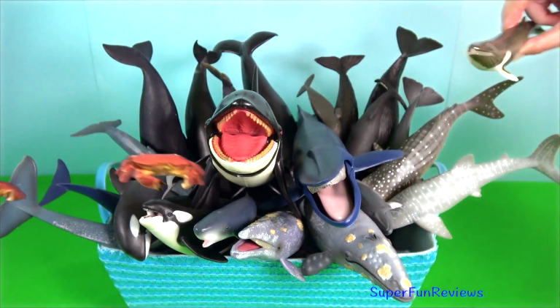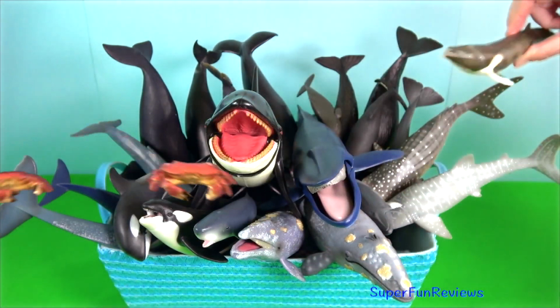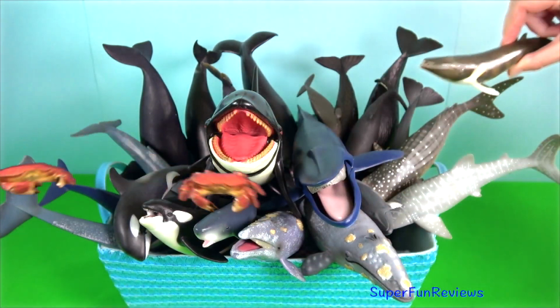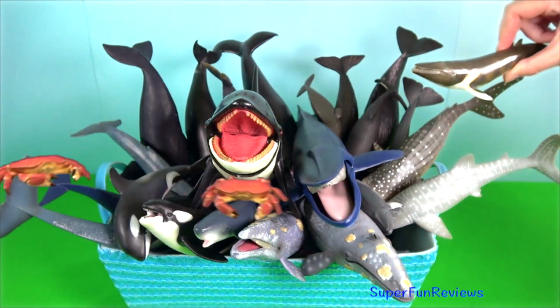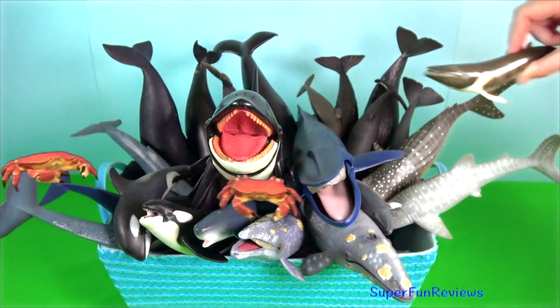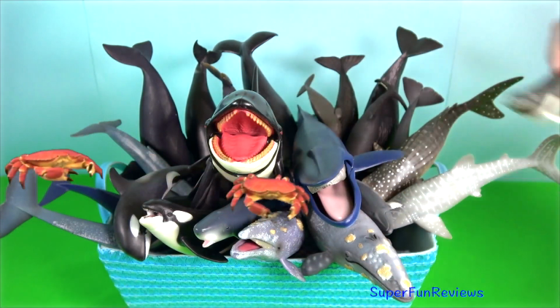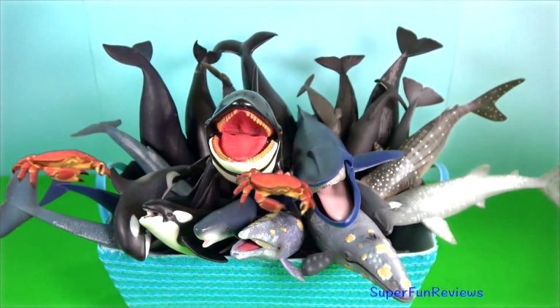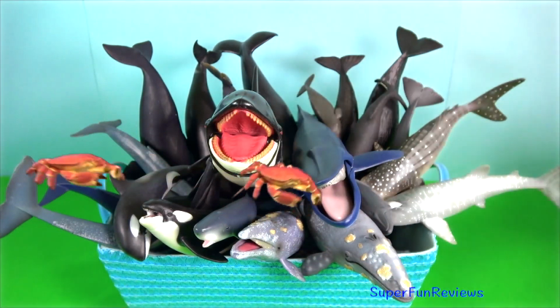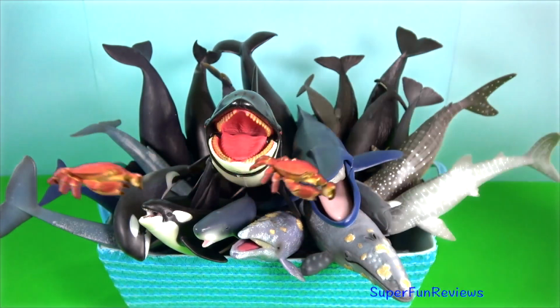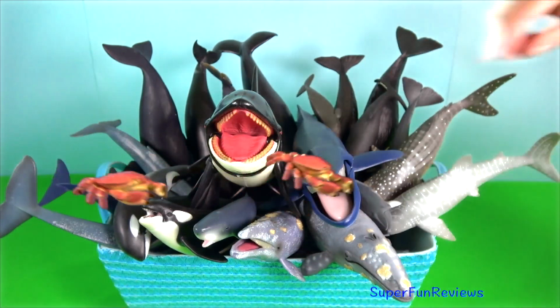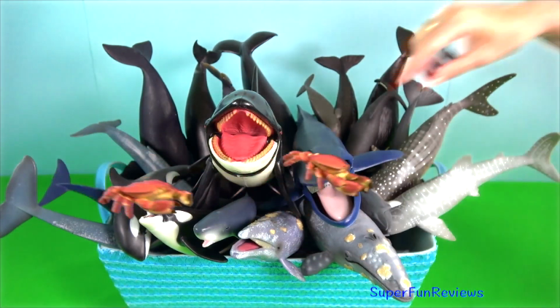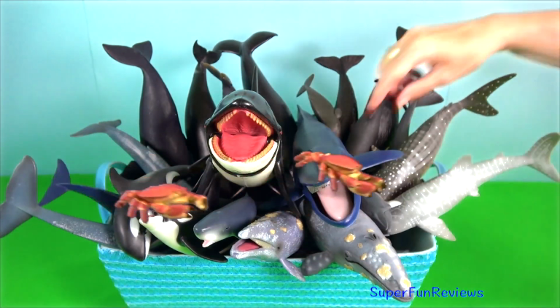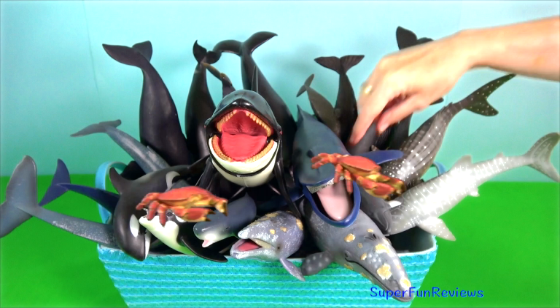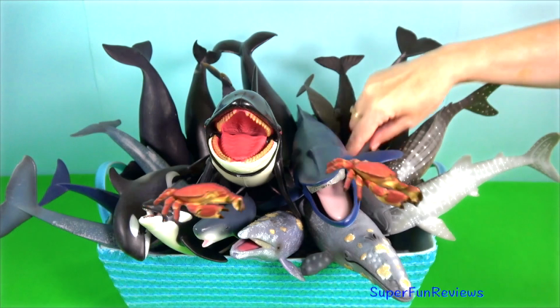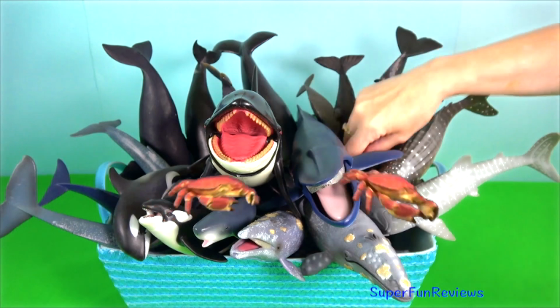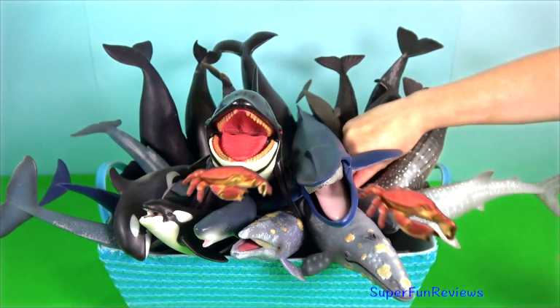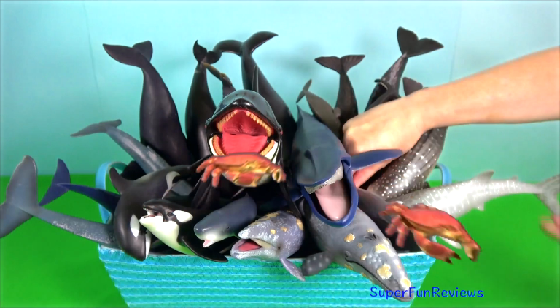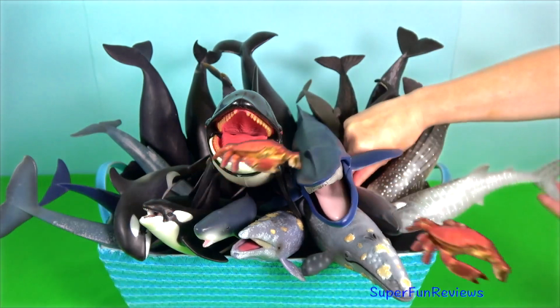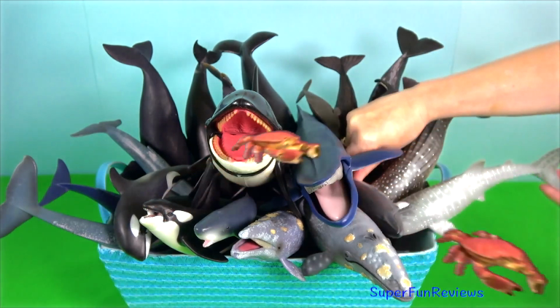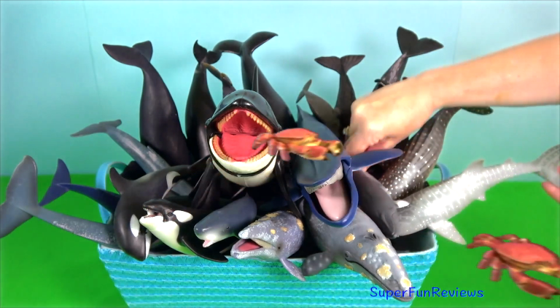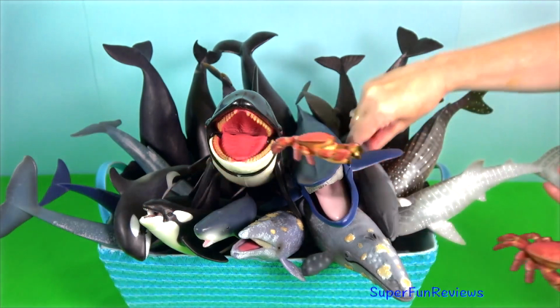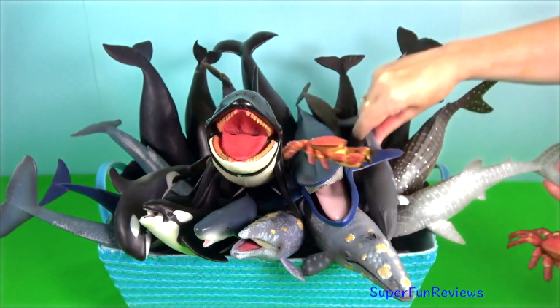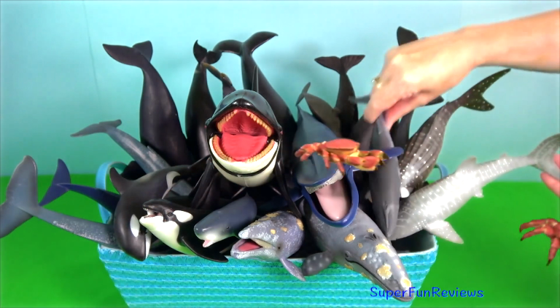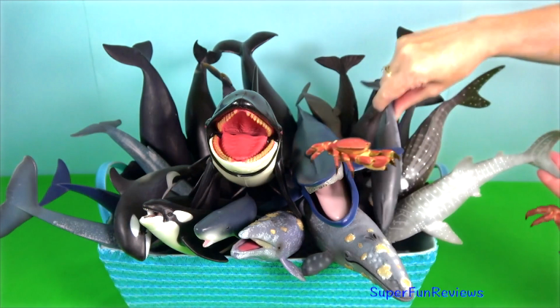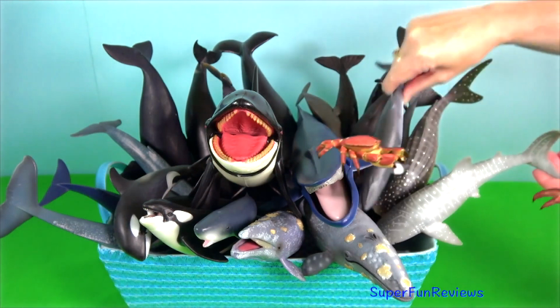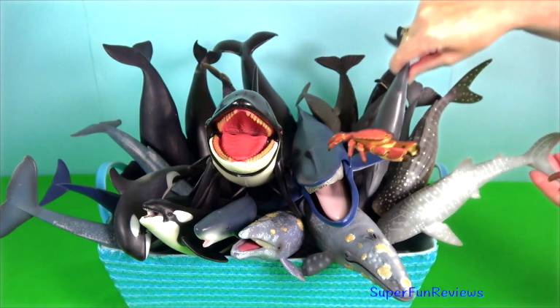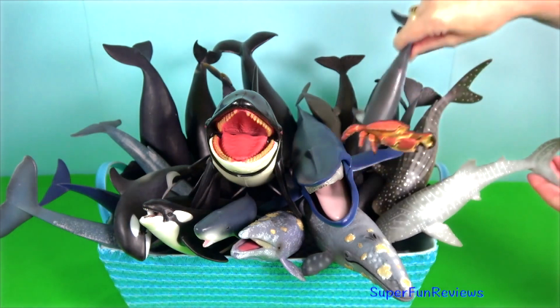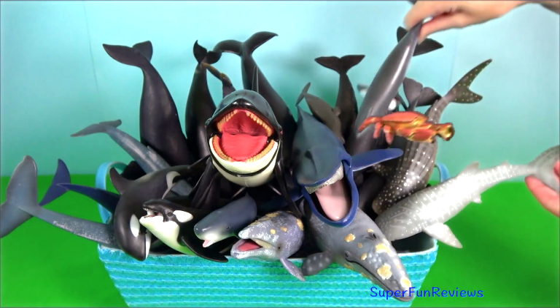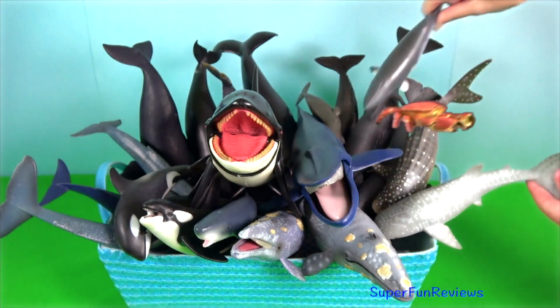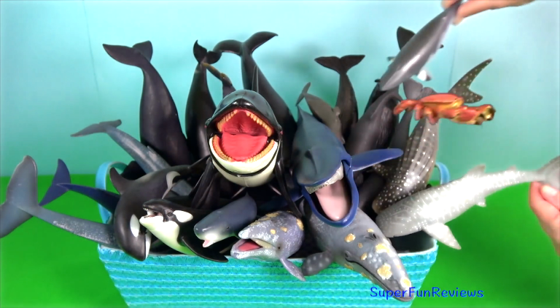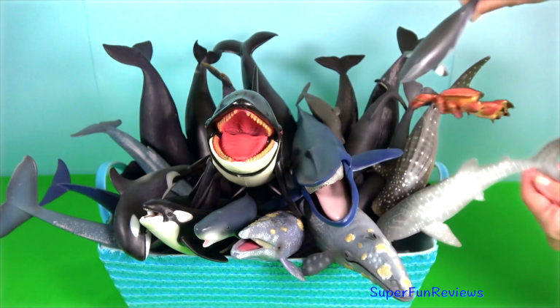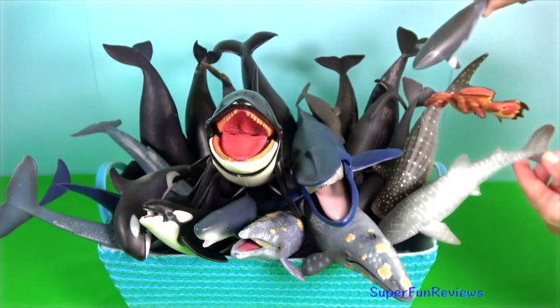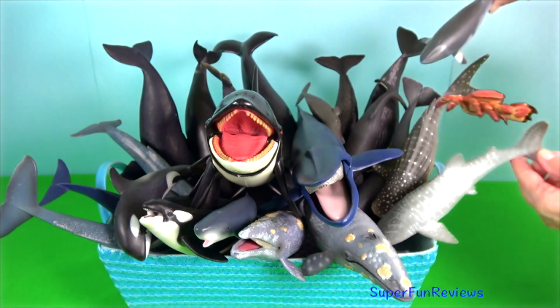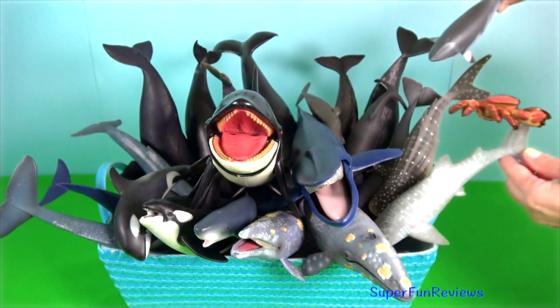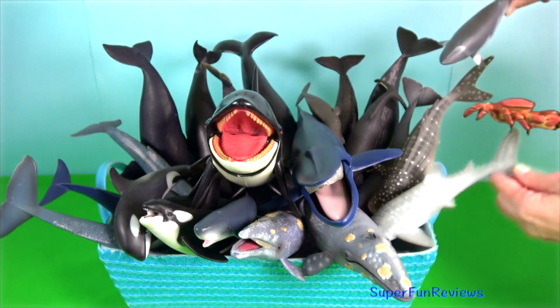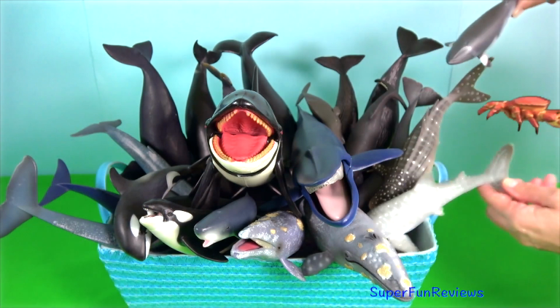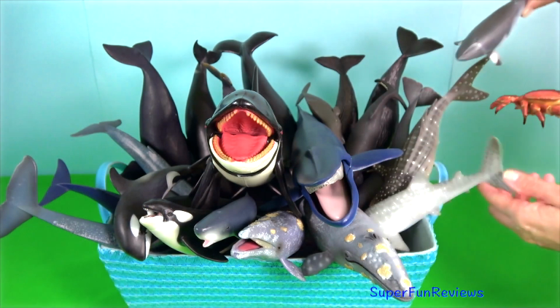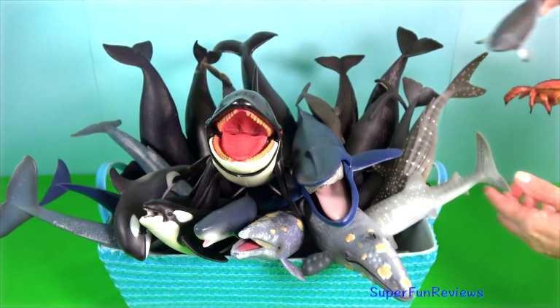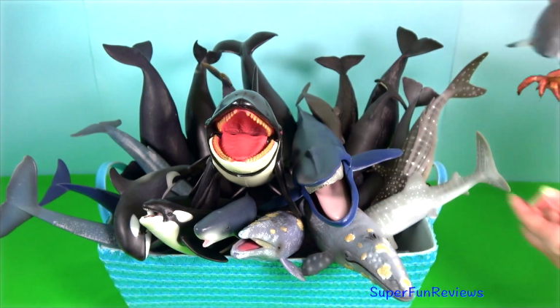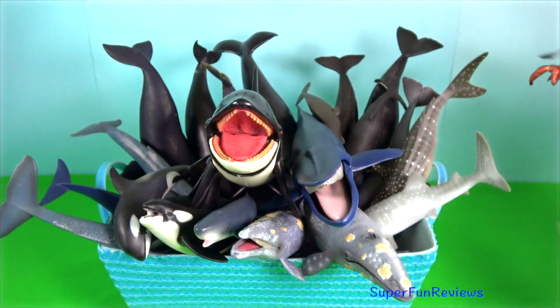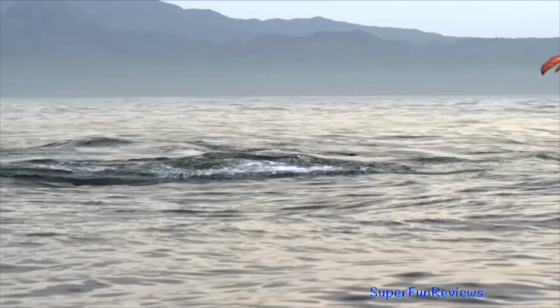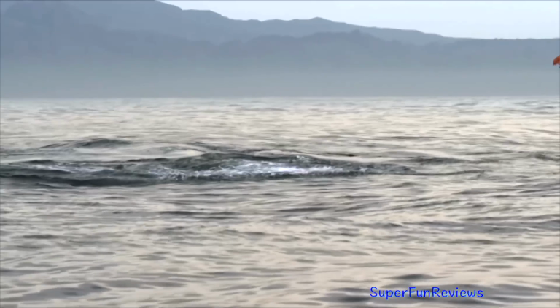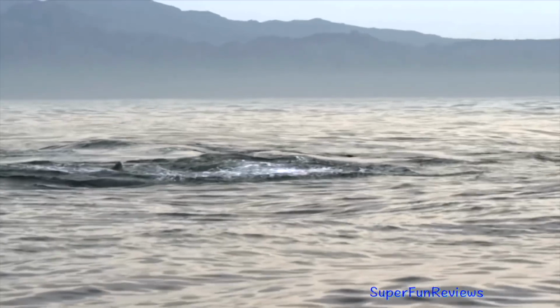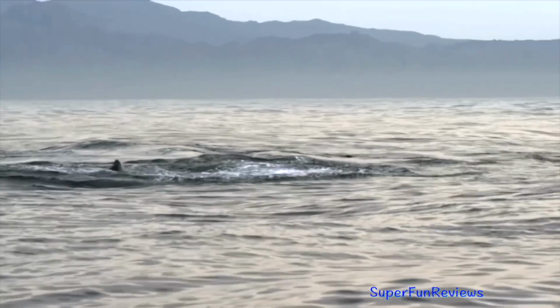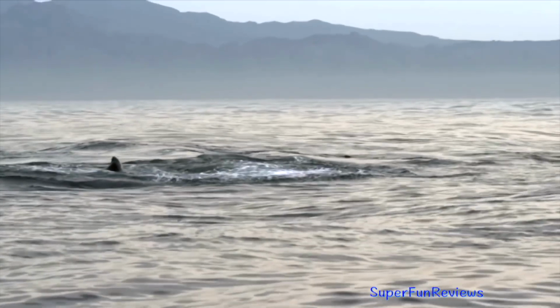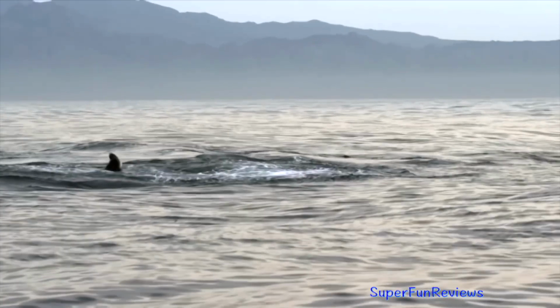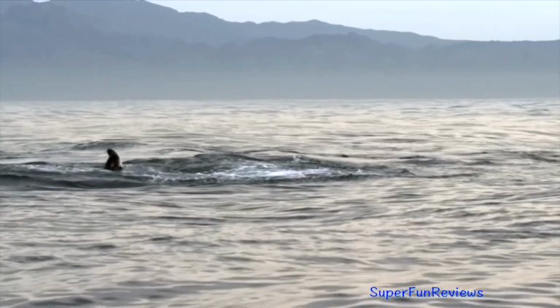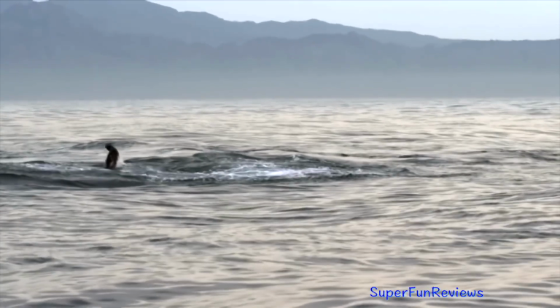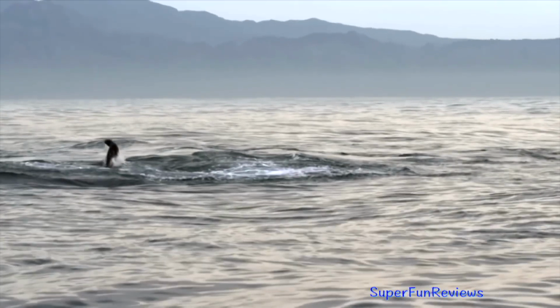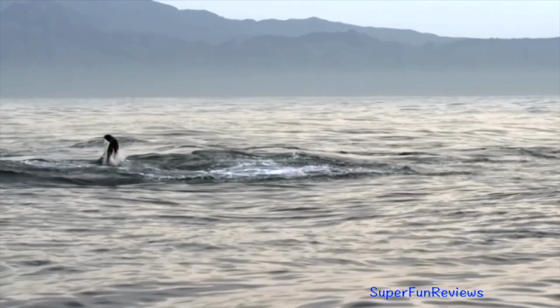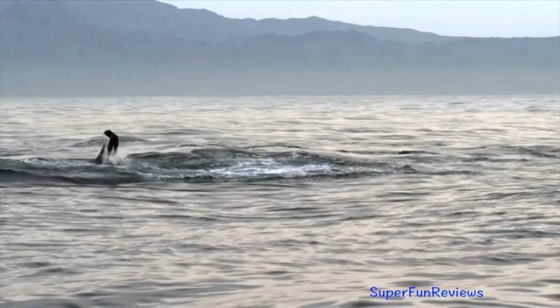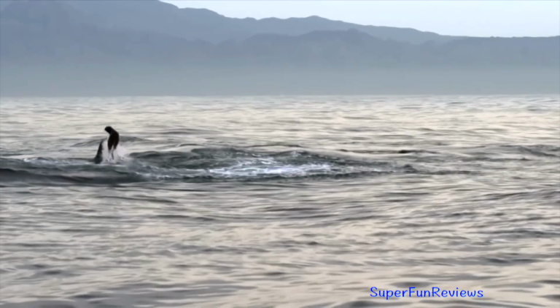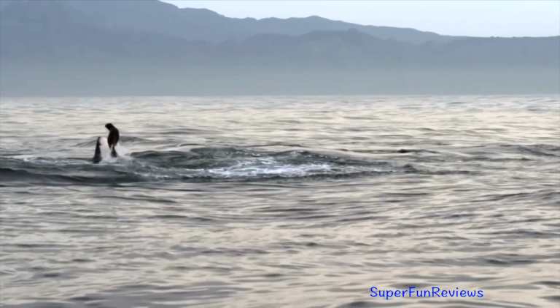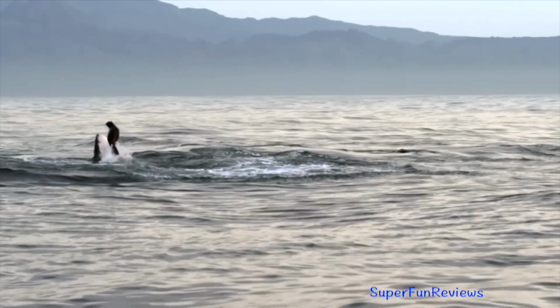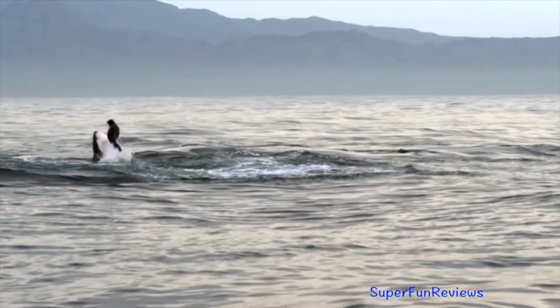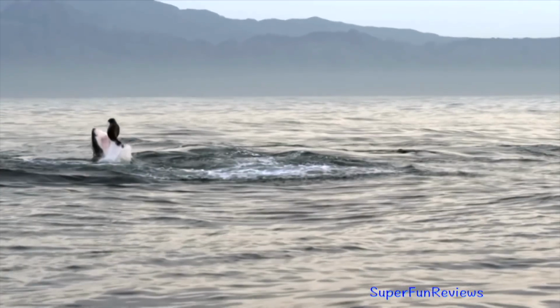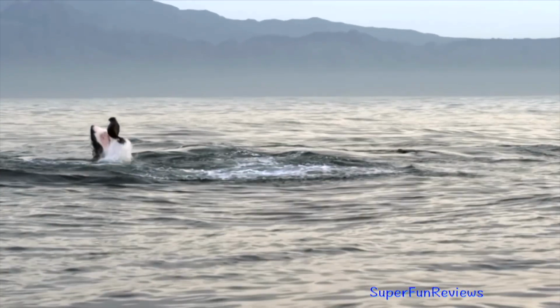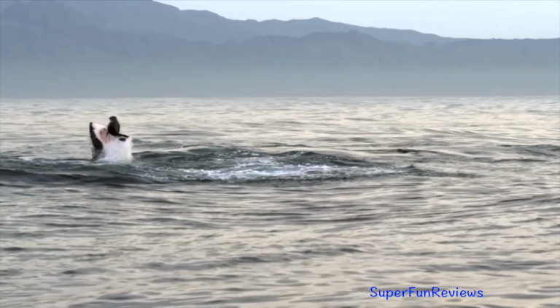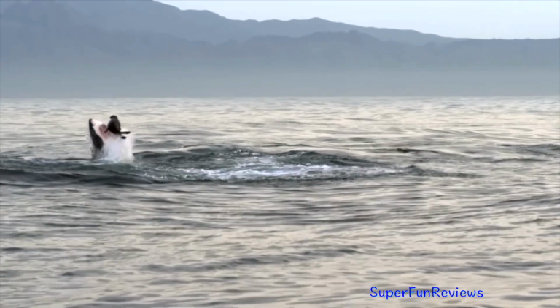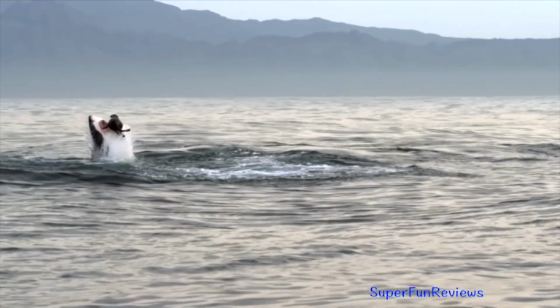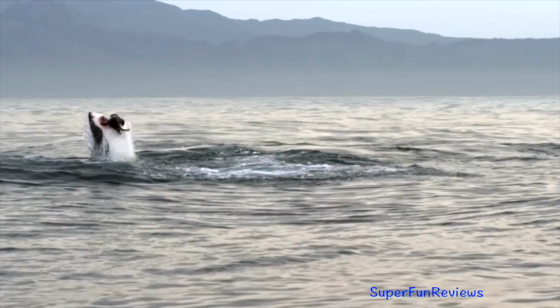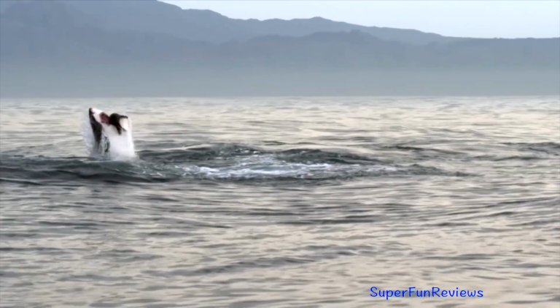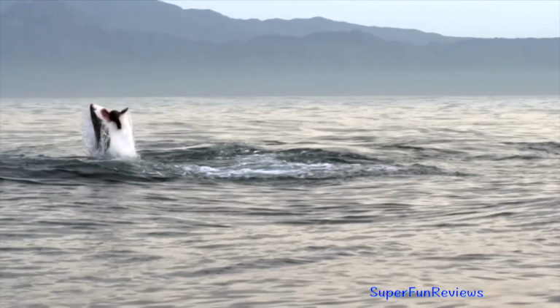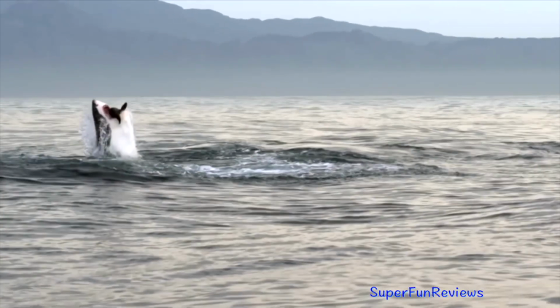Toothed whales have teeth, which enable them to feed on larger prey, such as fish and squid.